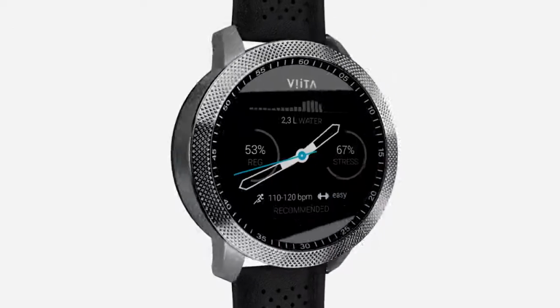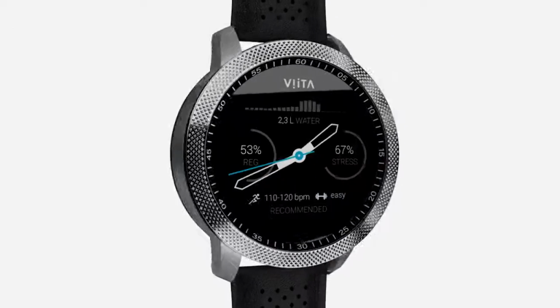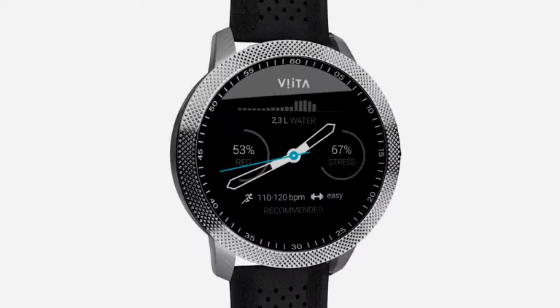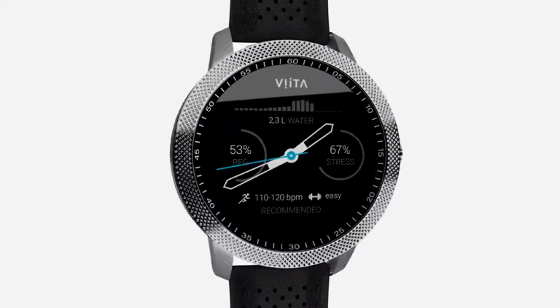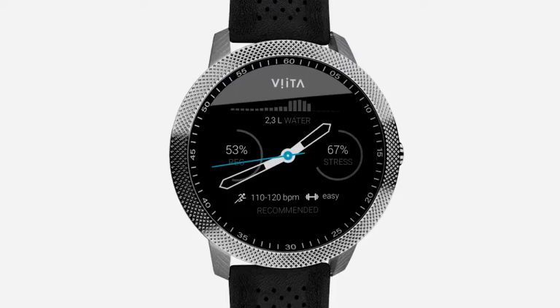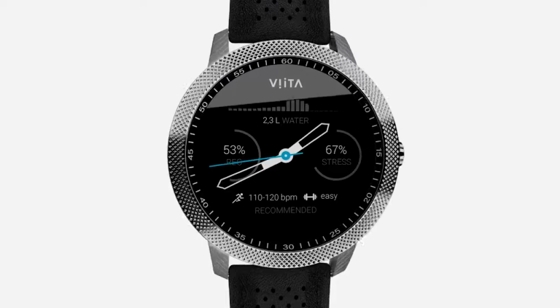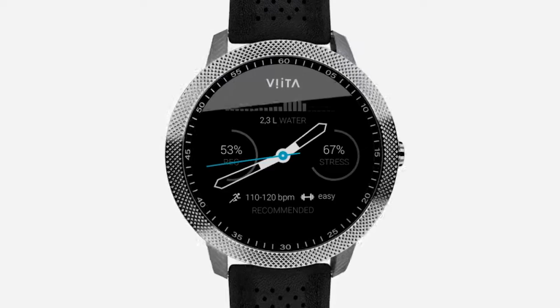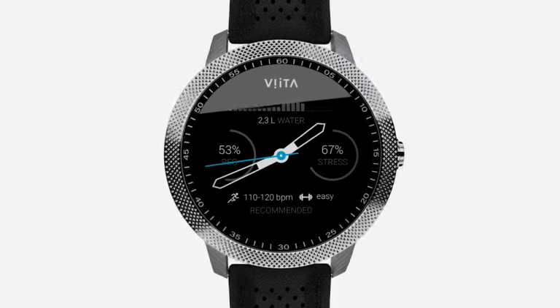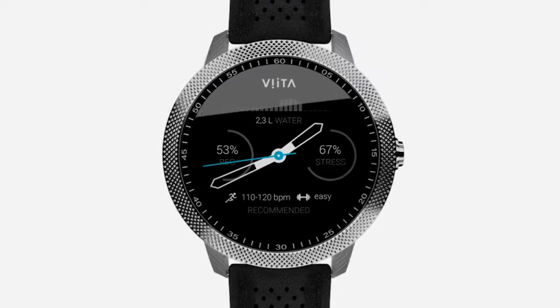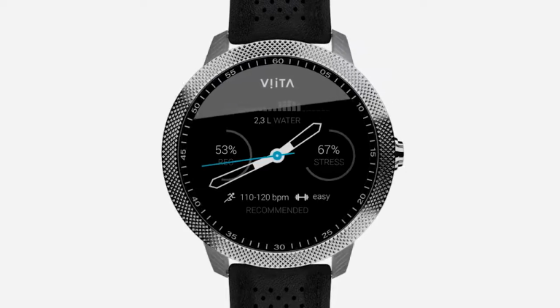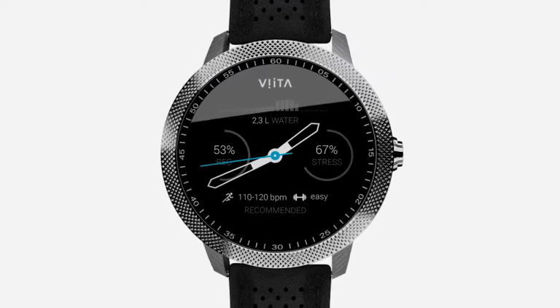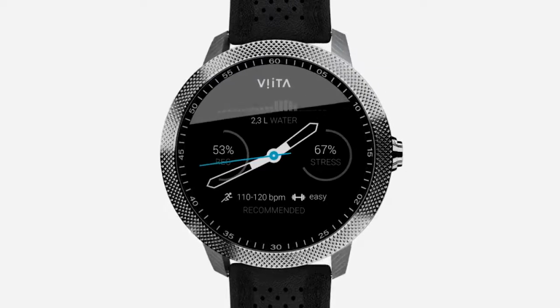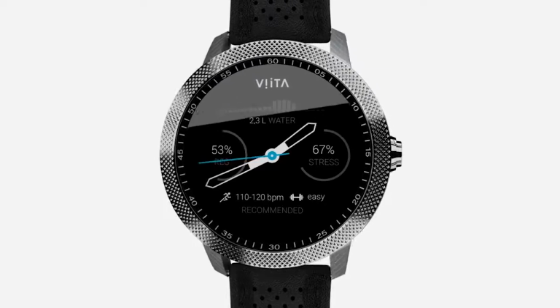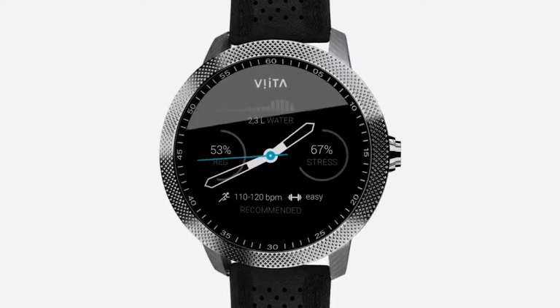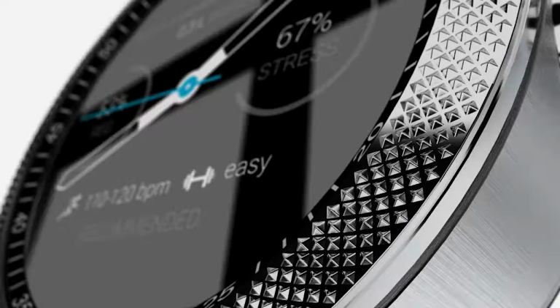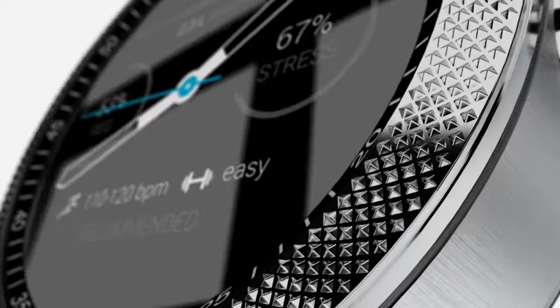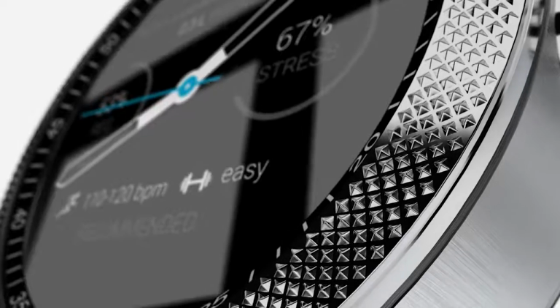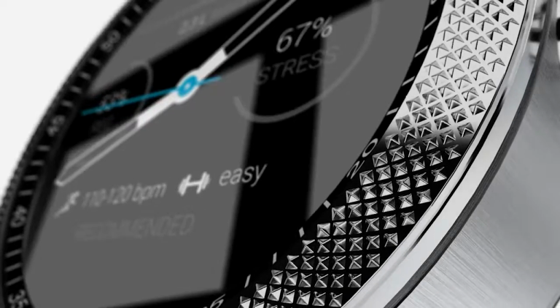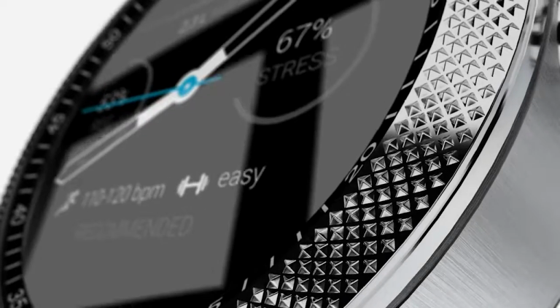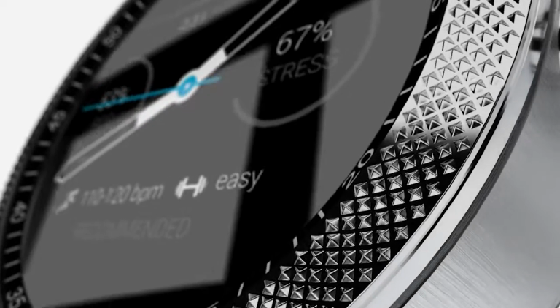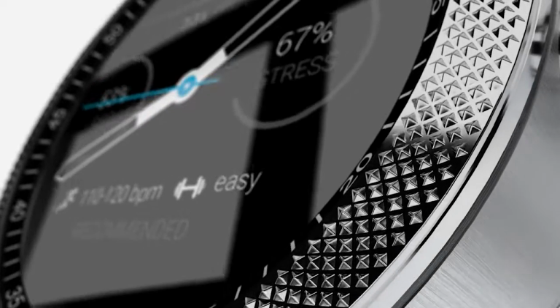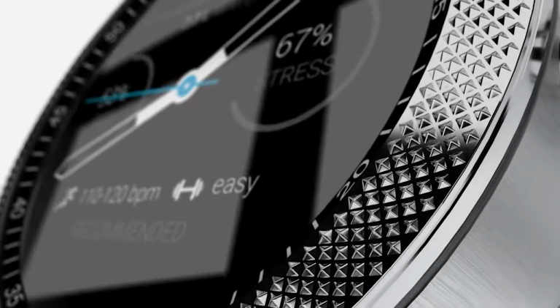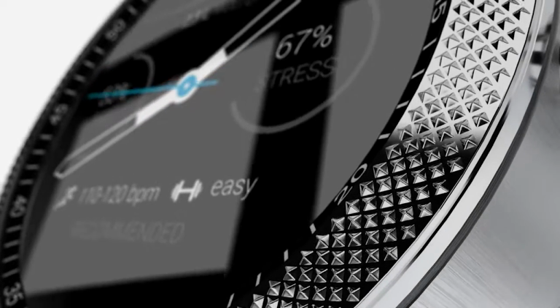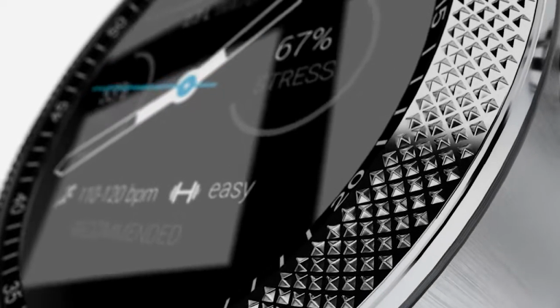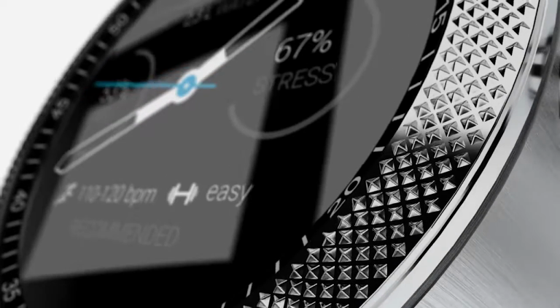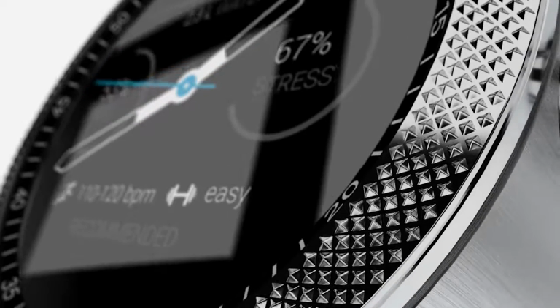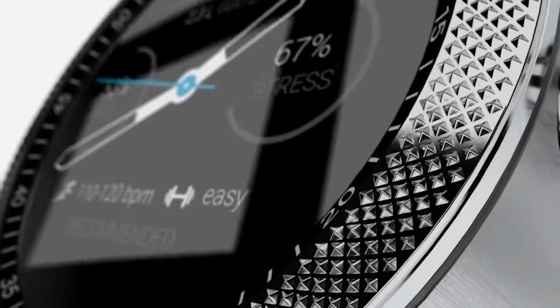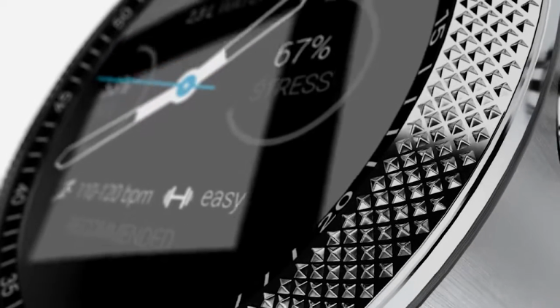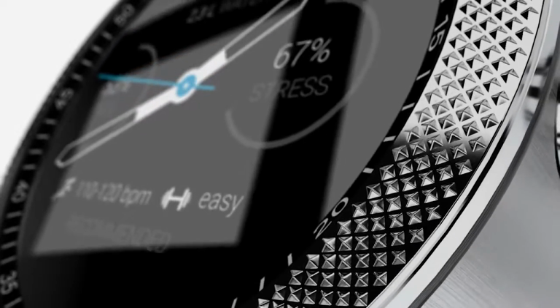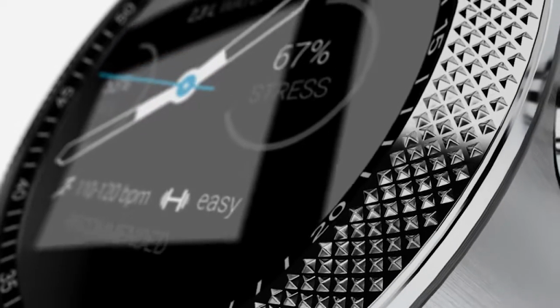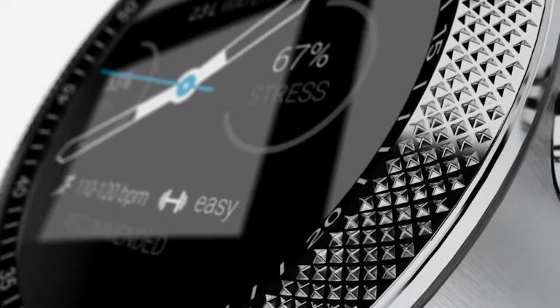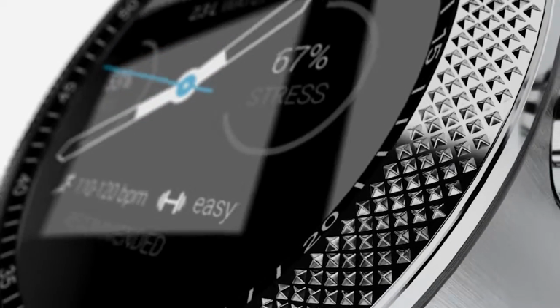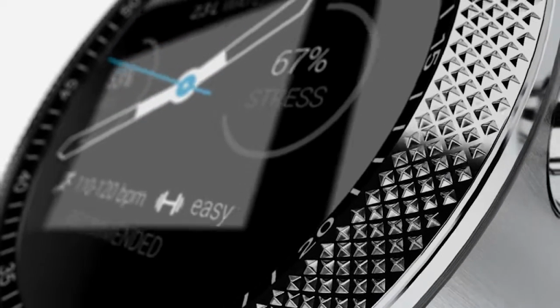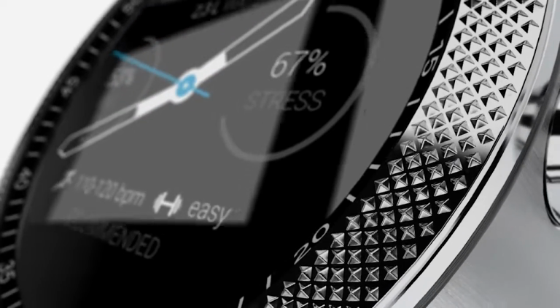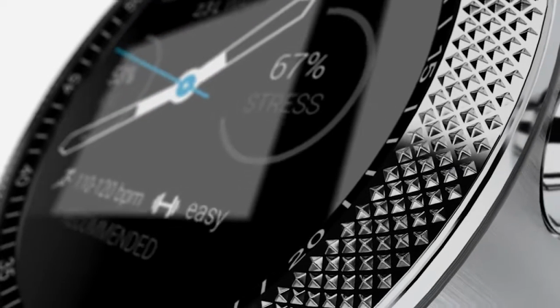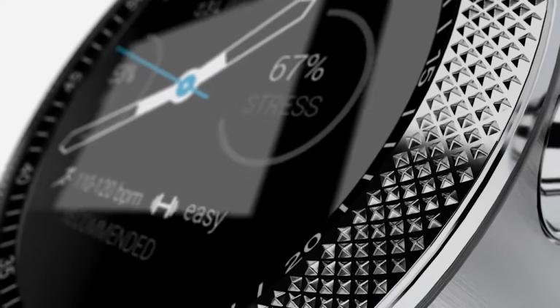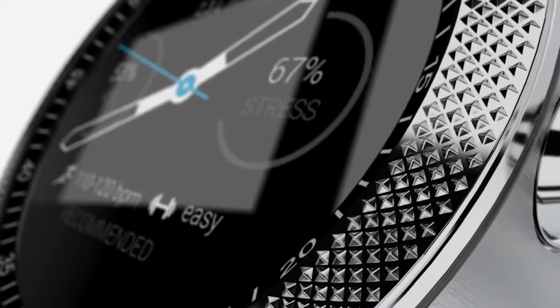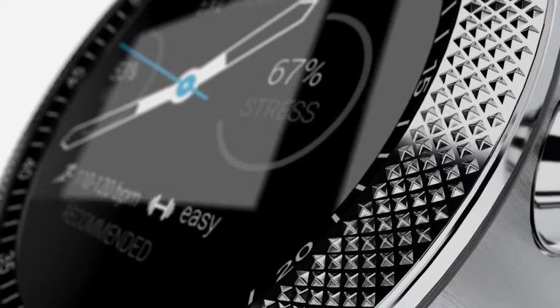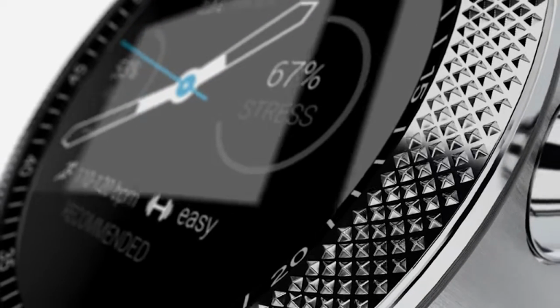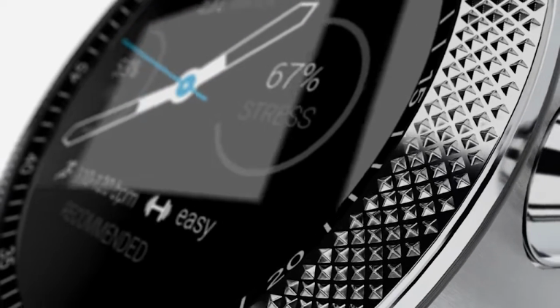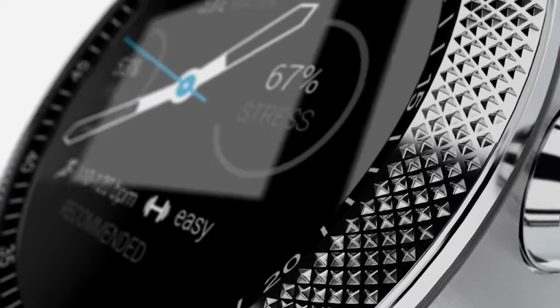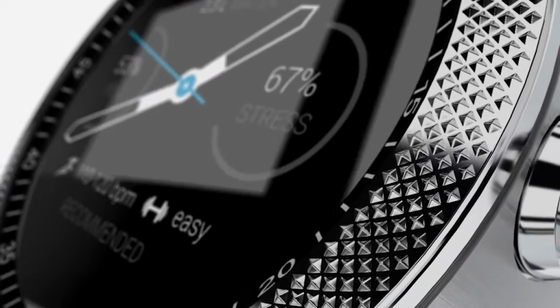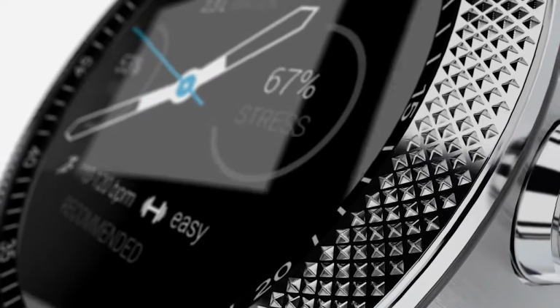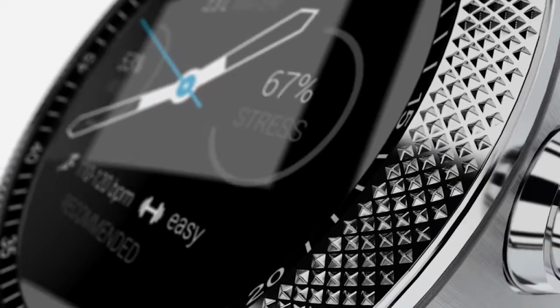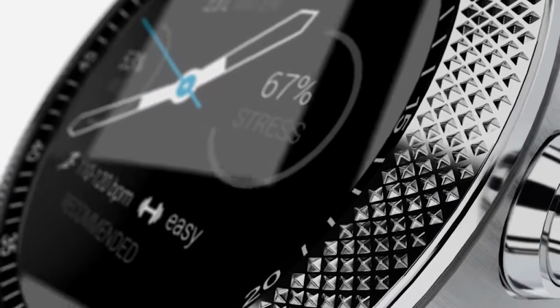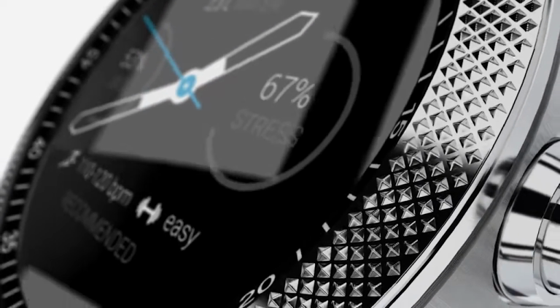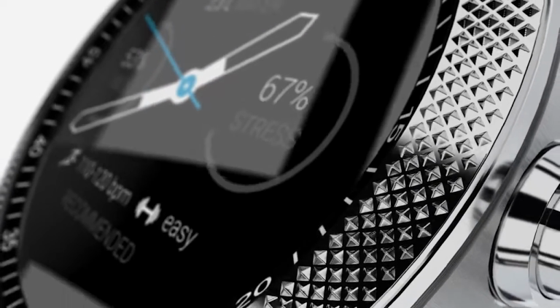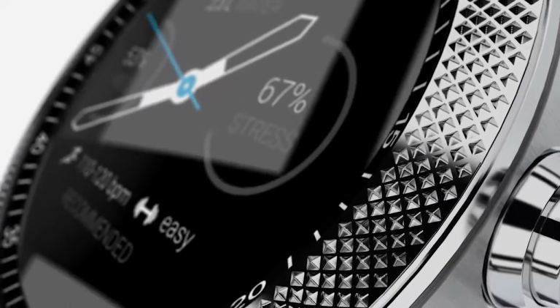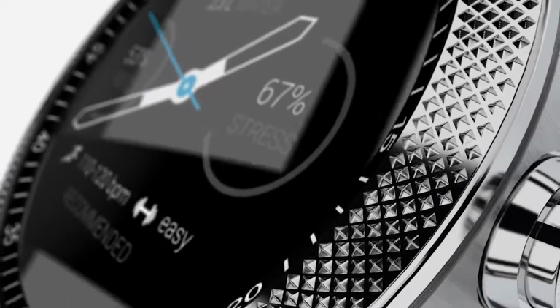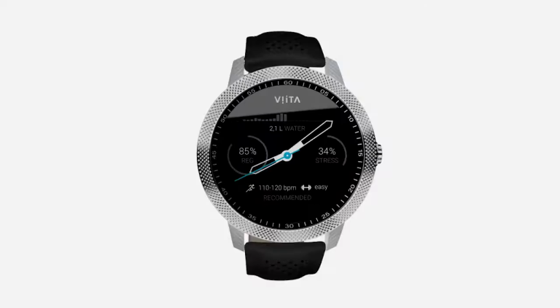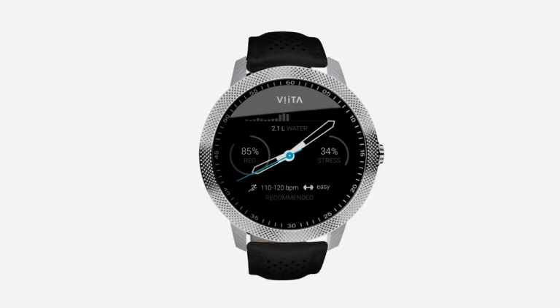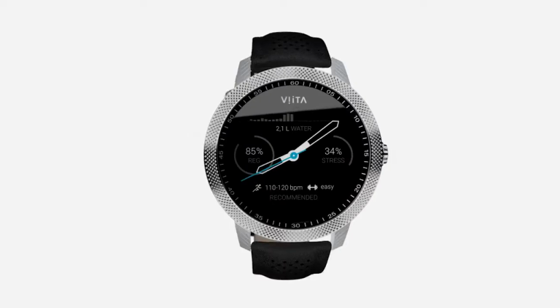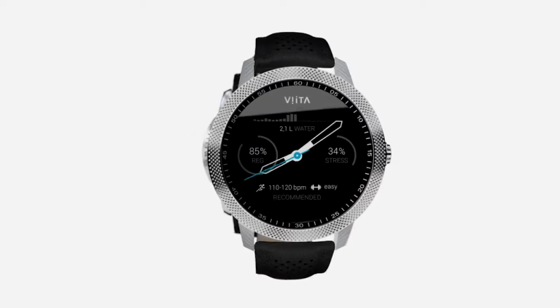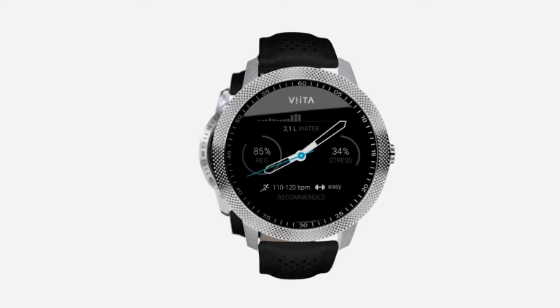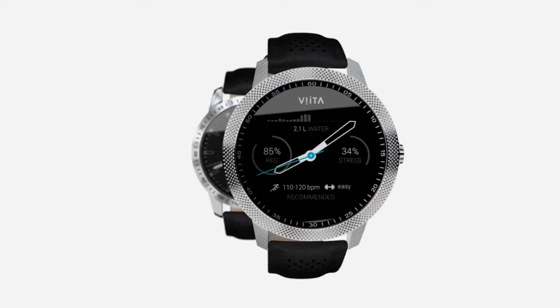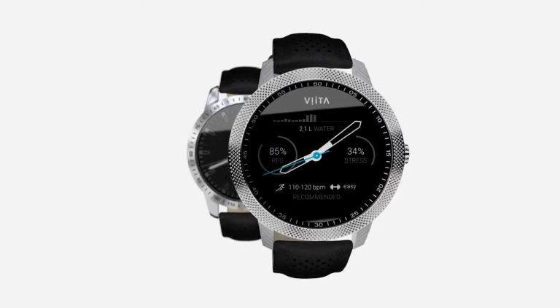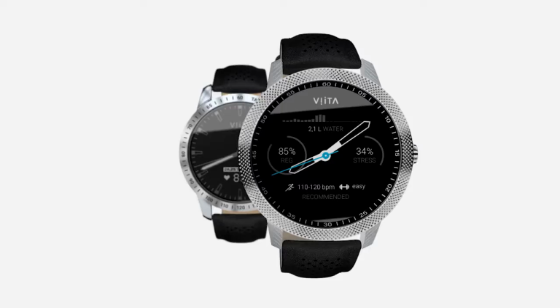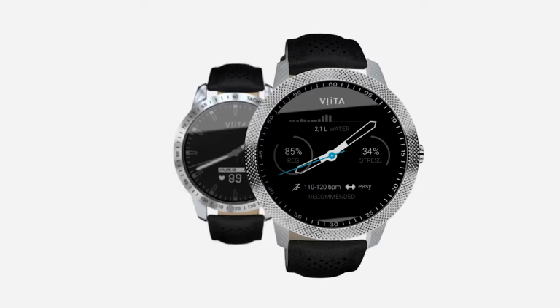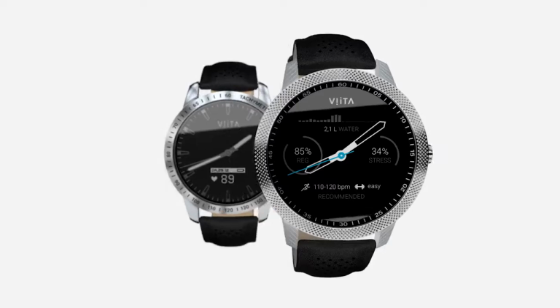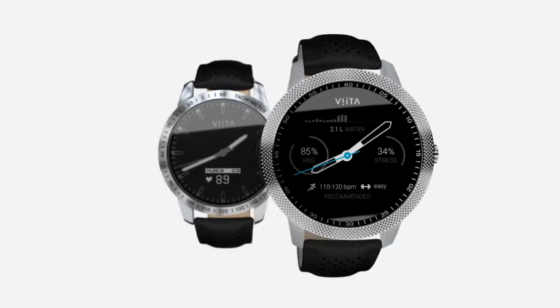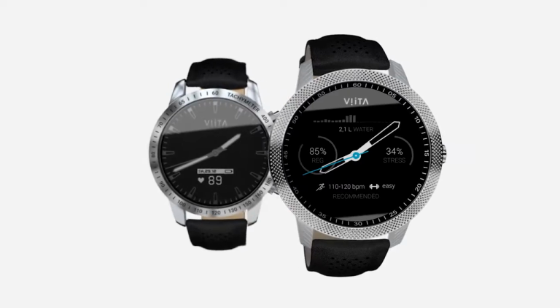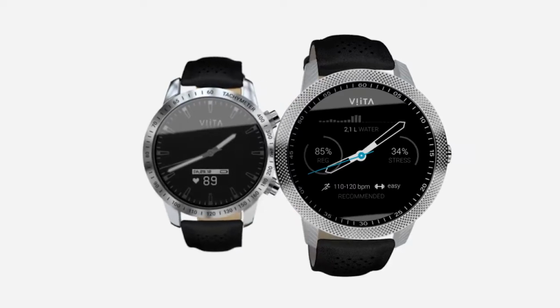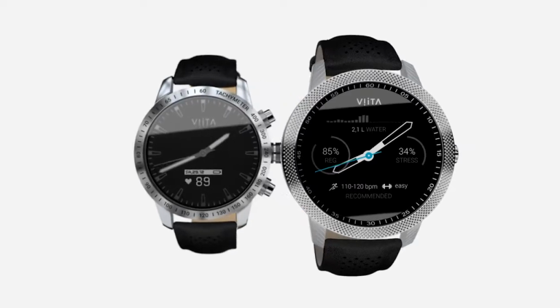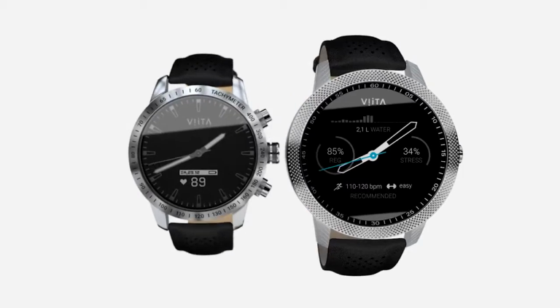Each Vita is unique, machined out of a single stainless steel block and perfected by hand for flawless beauty.